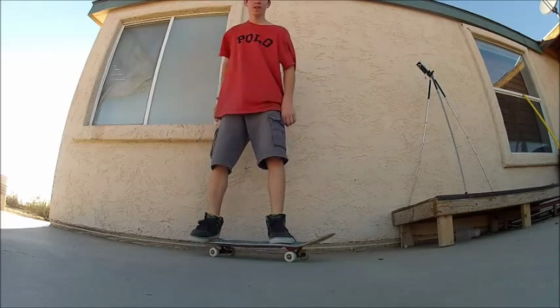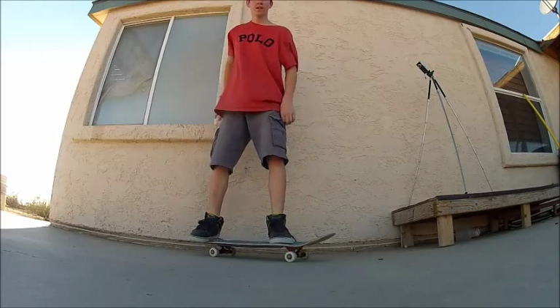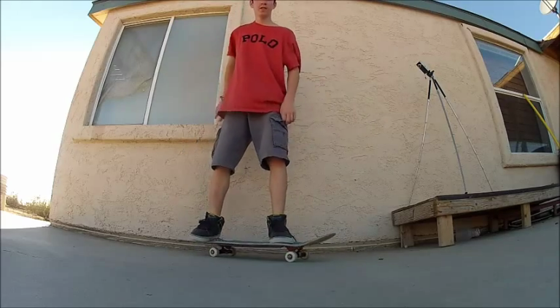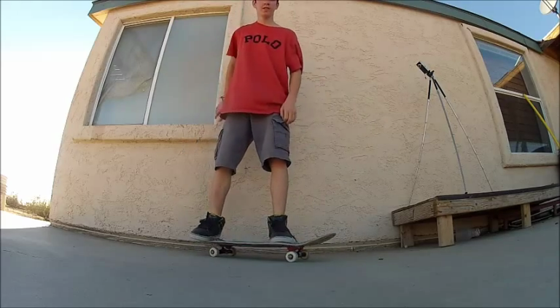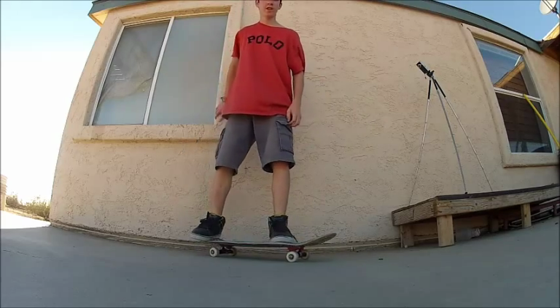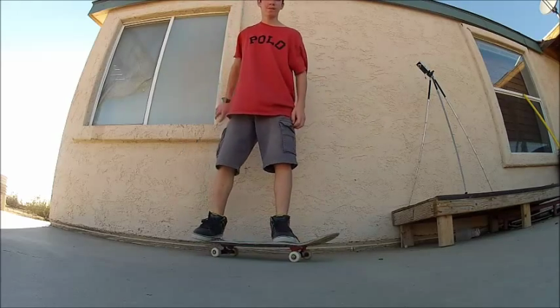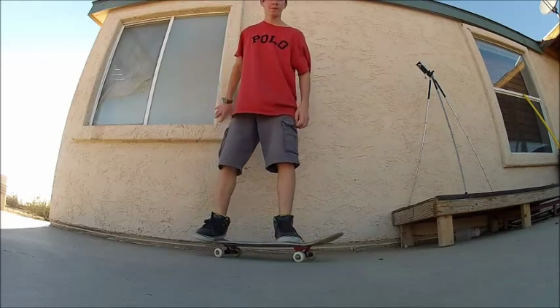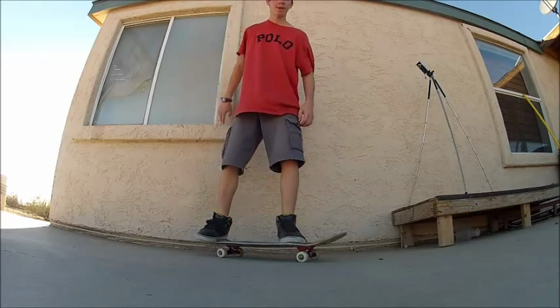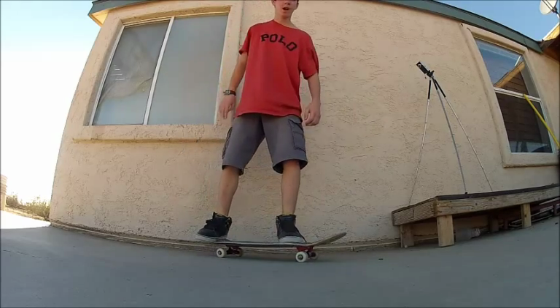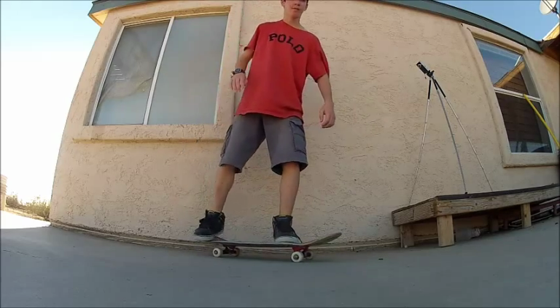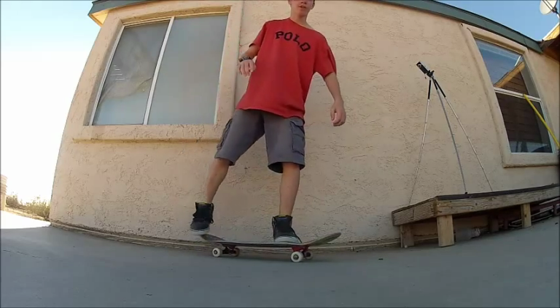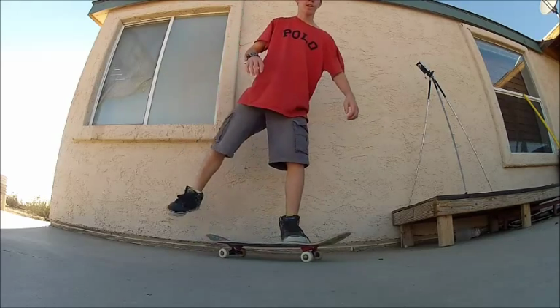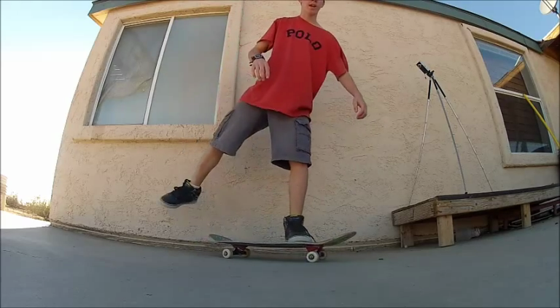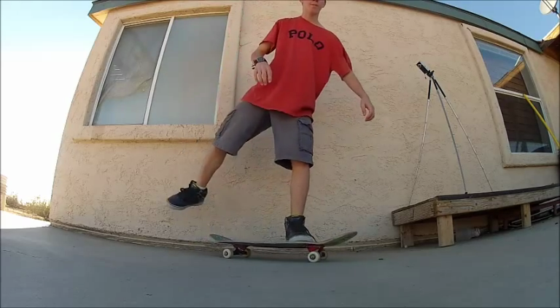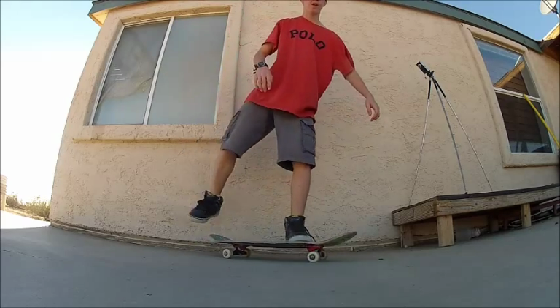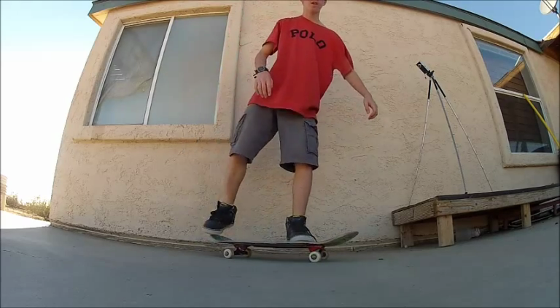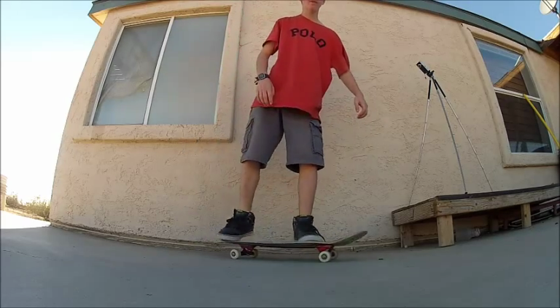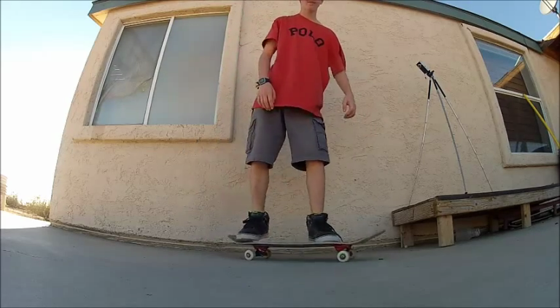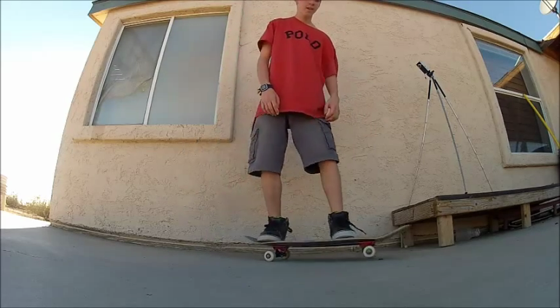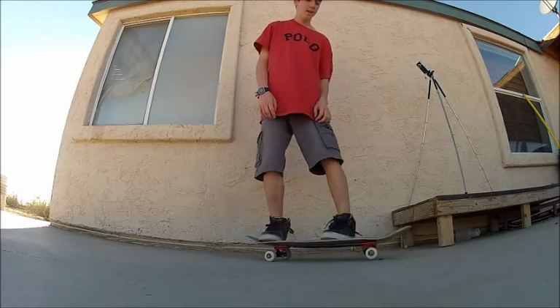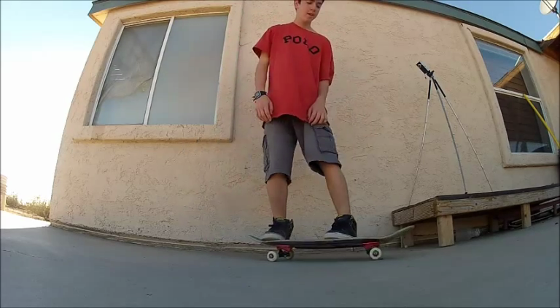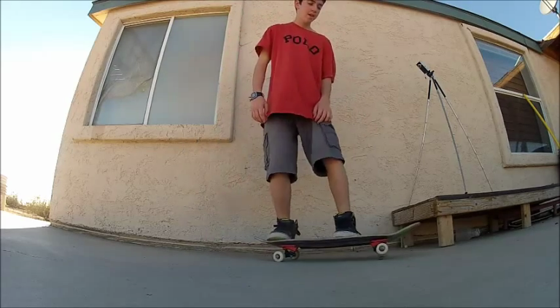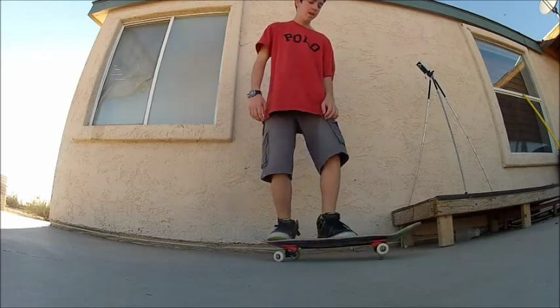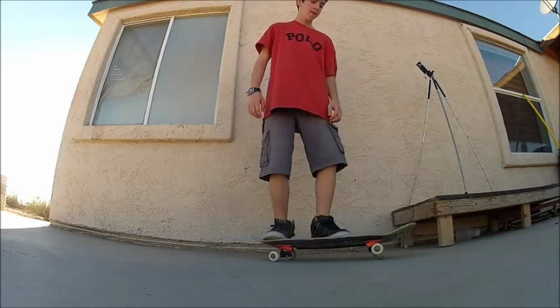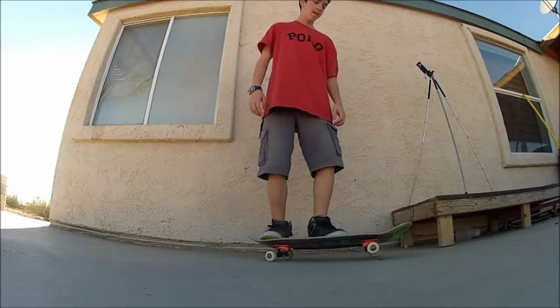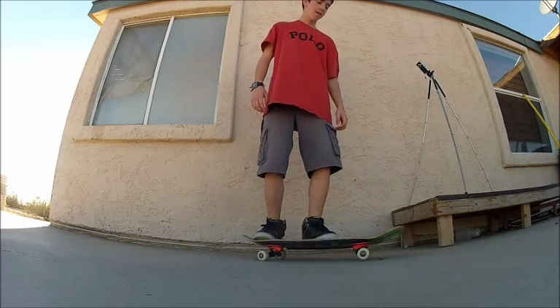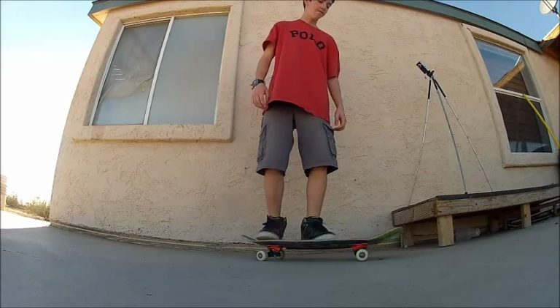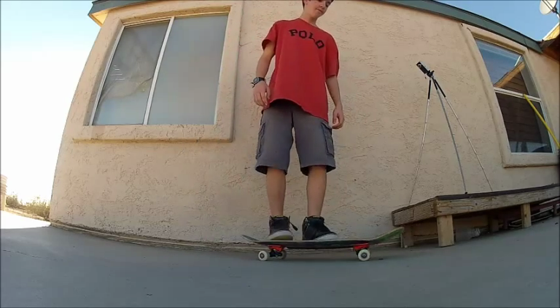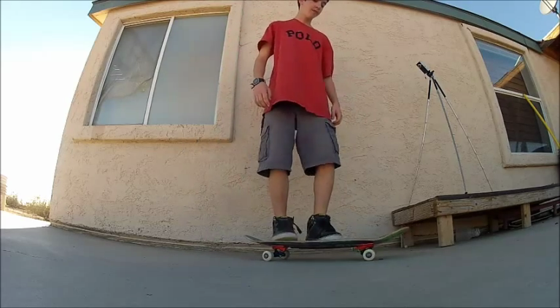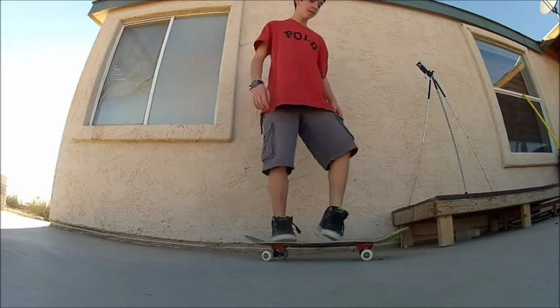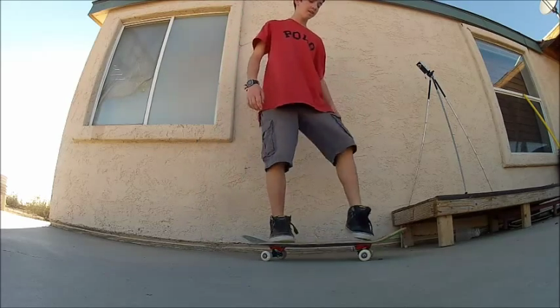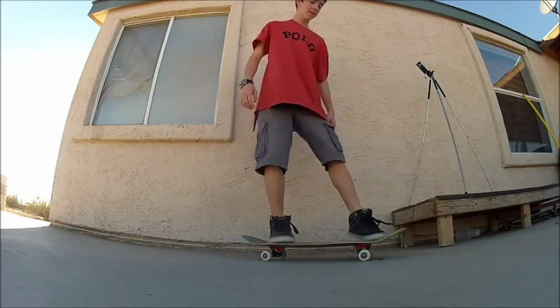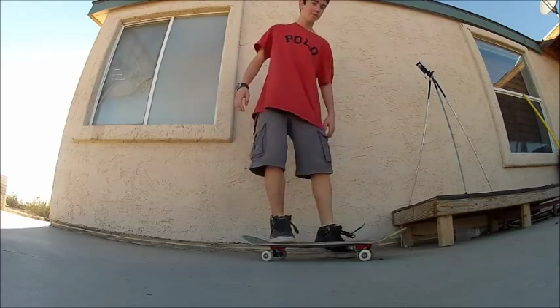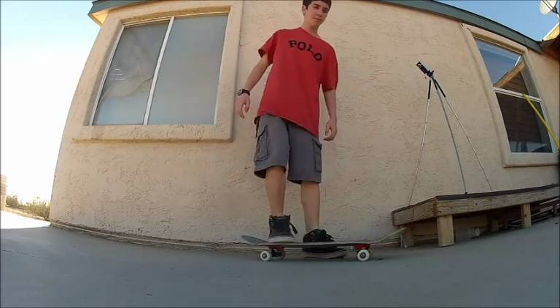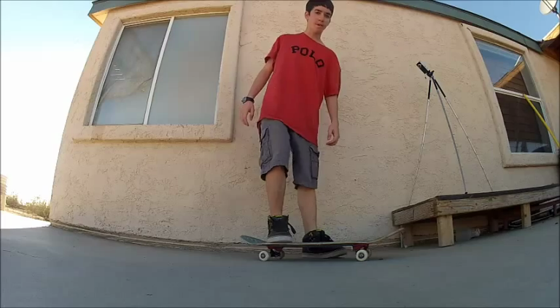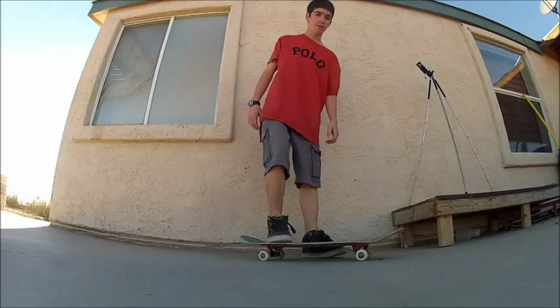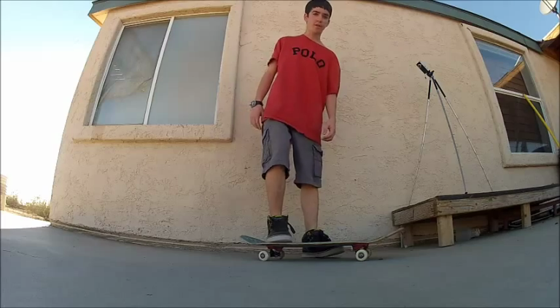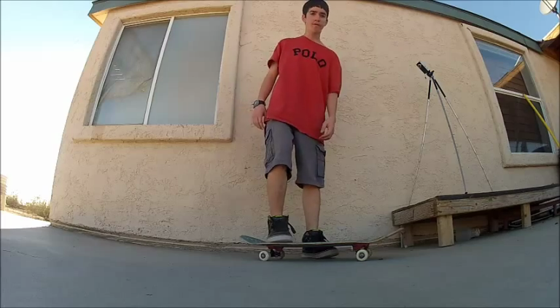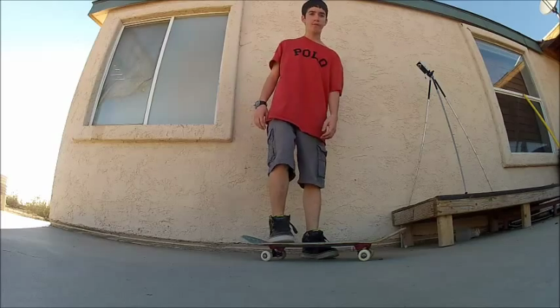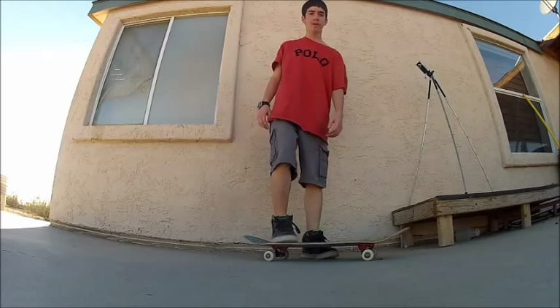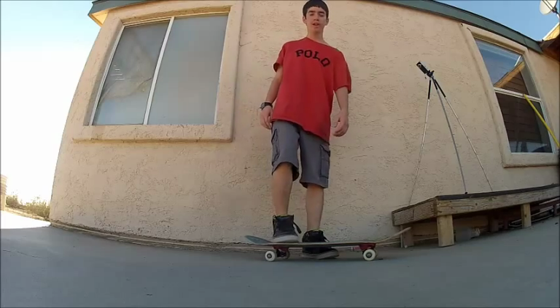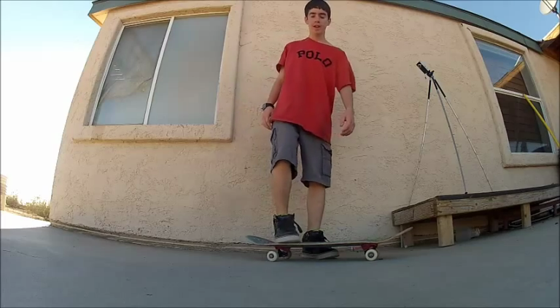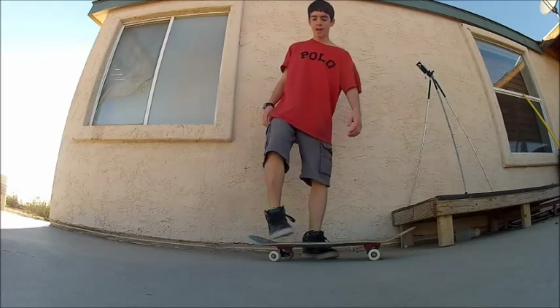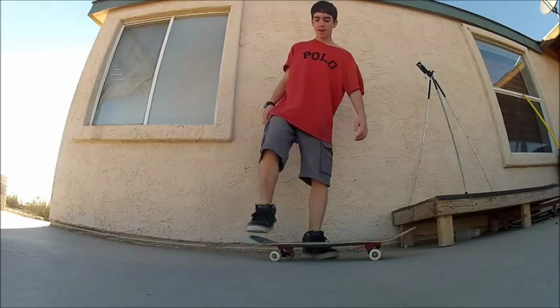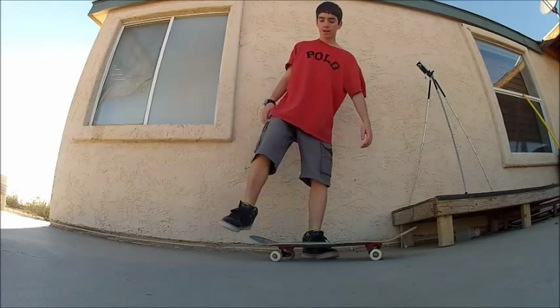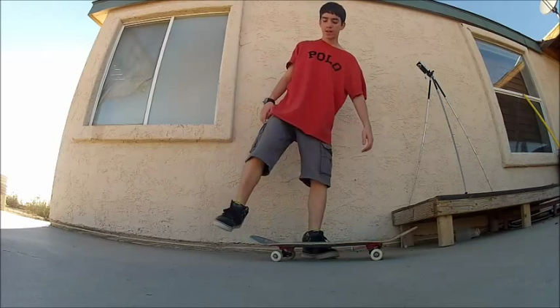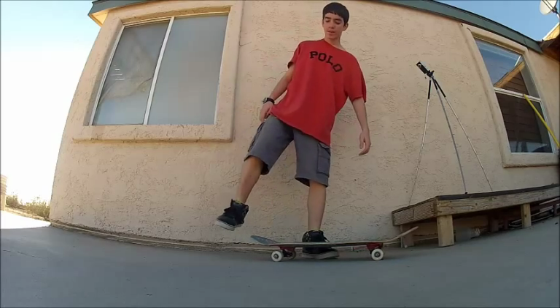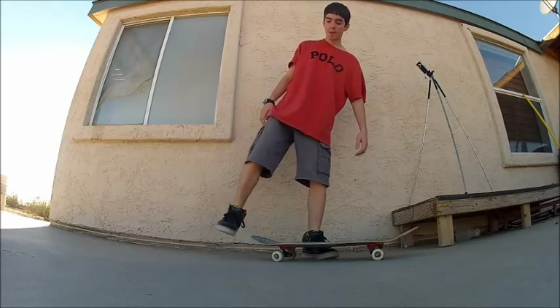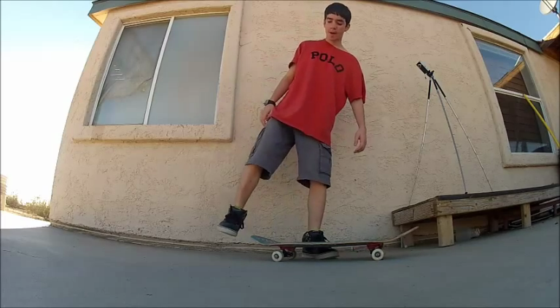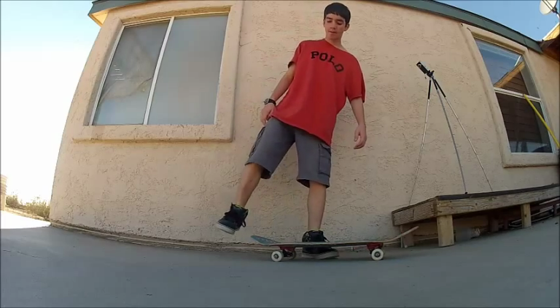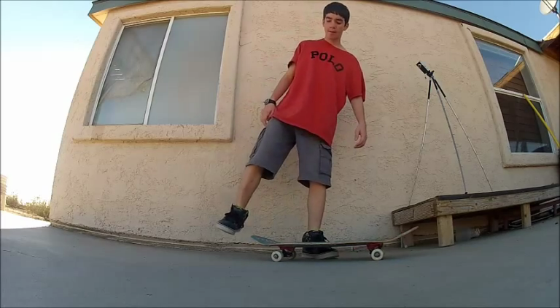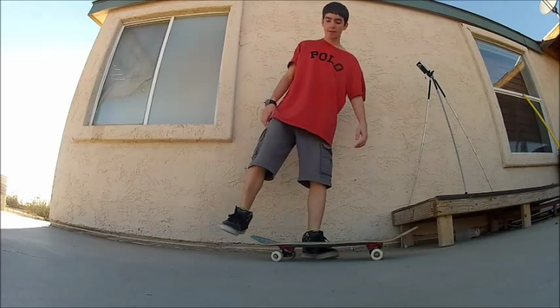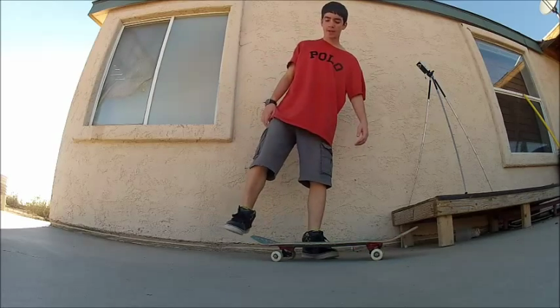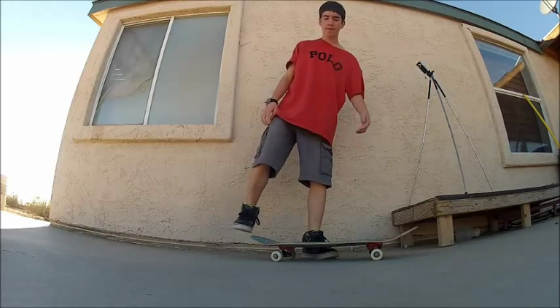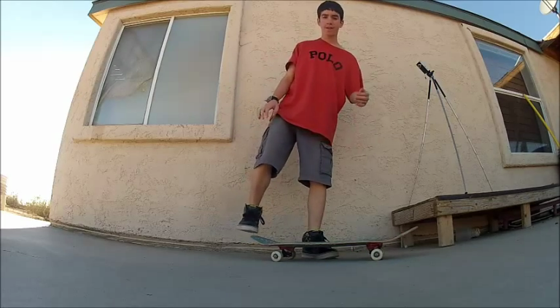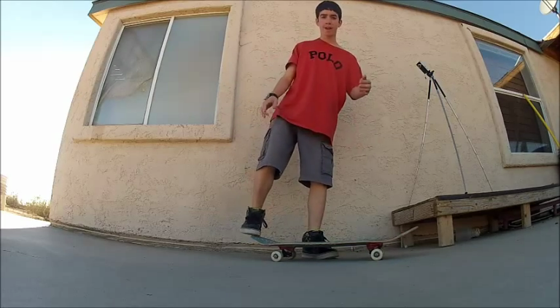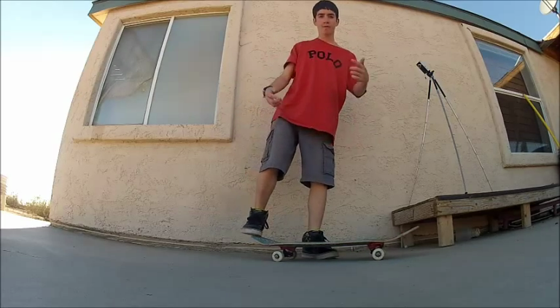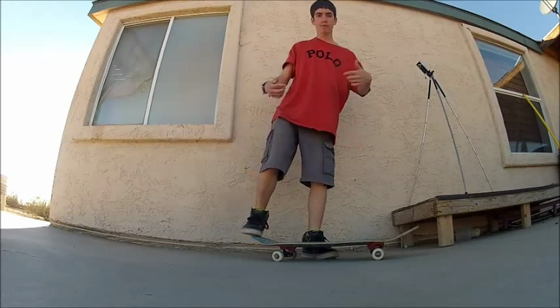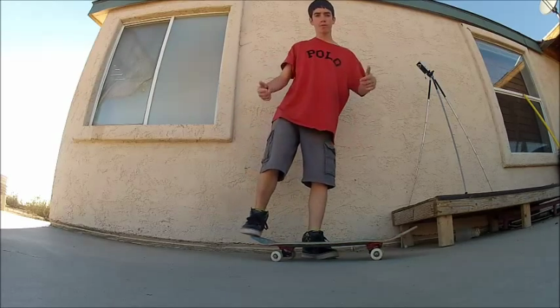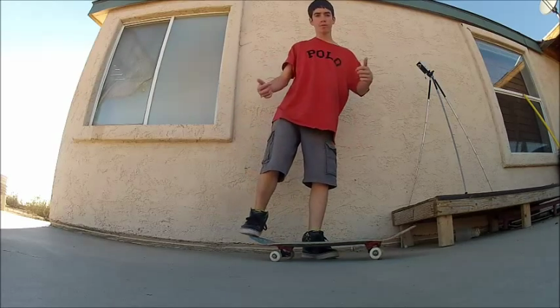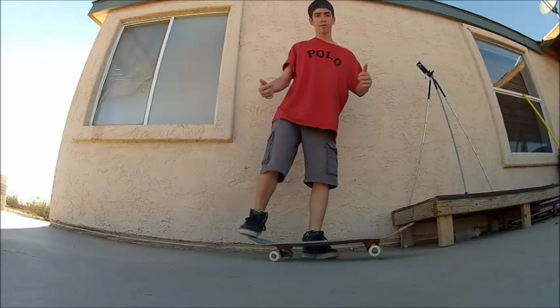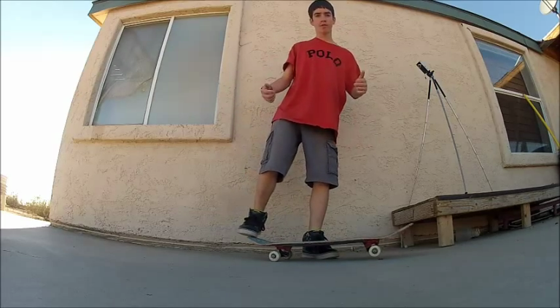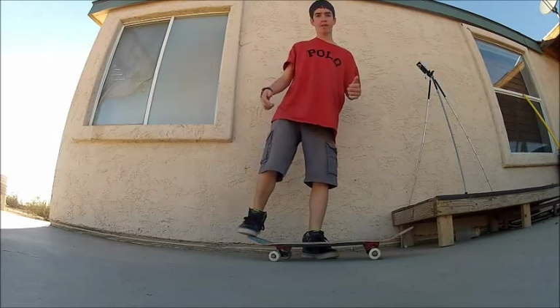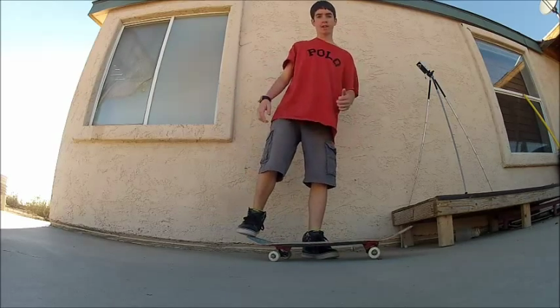You see how my back foot came off and then I flicked with my front foot — because my back foot was off, it gave the board room to rotate.